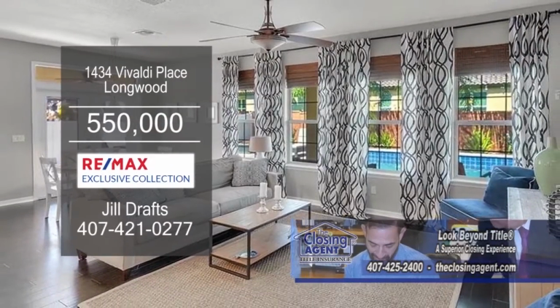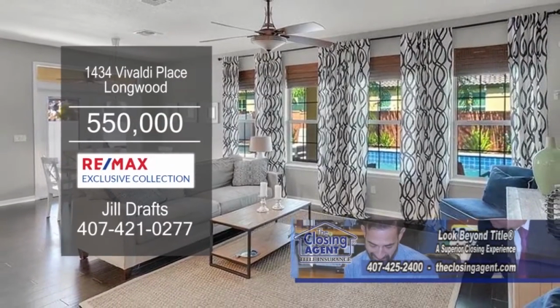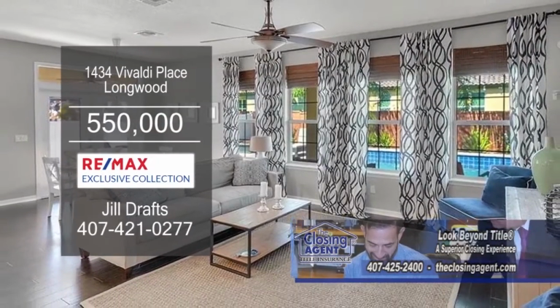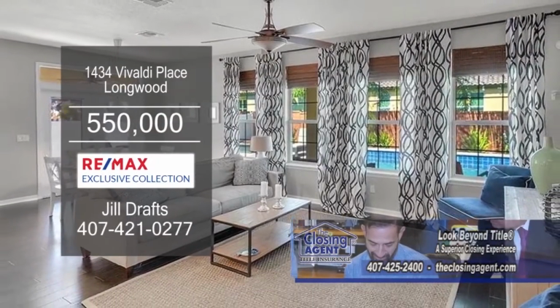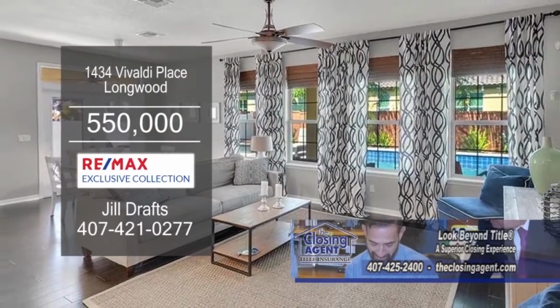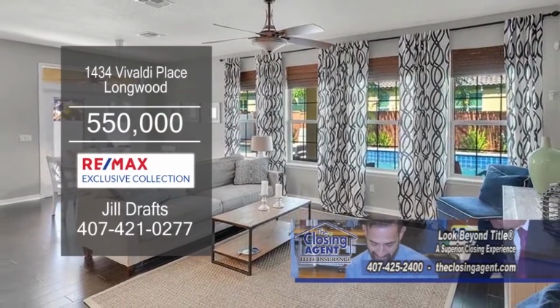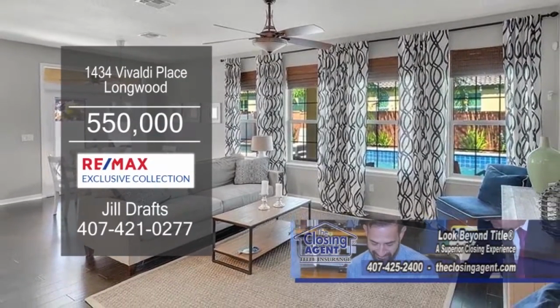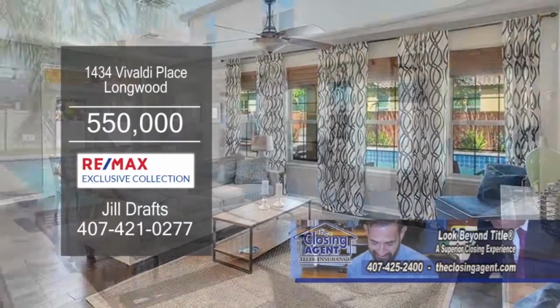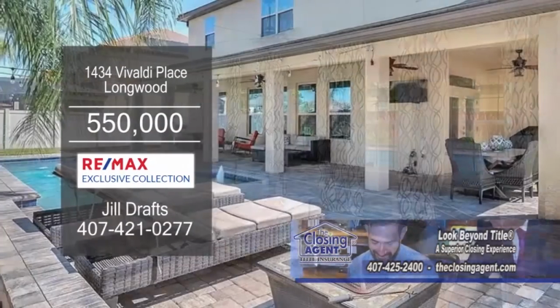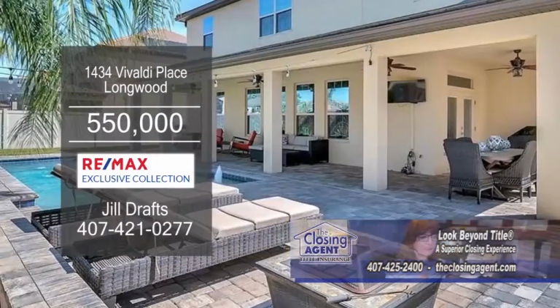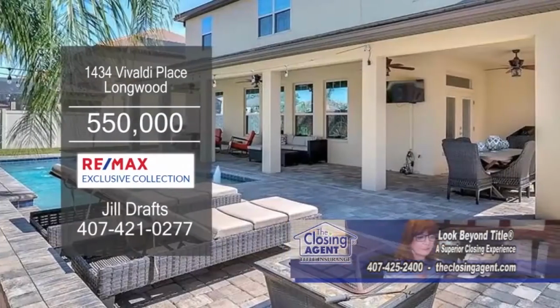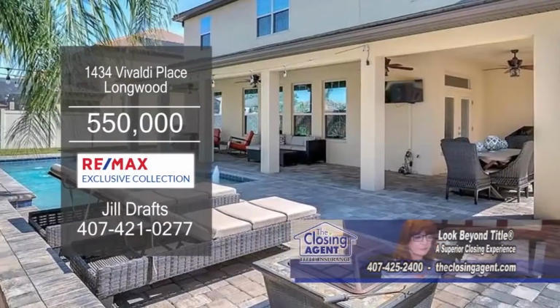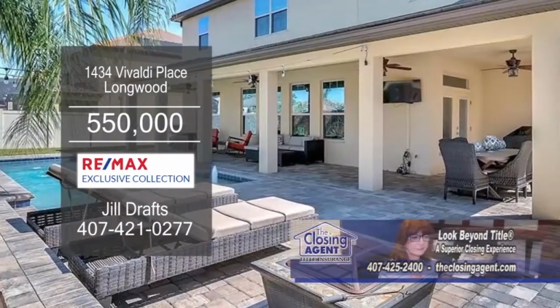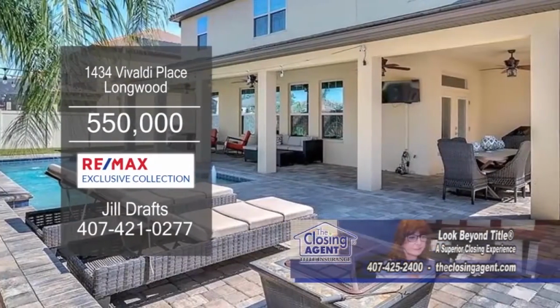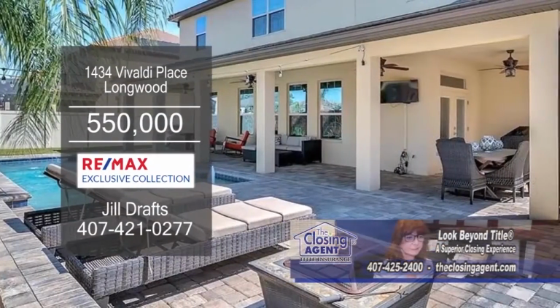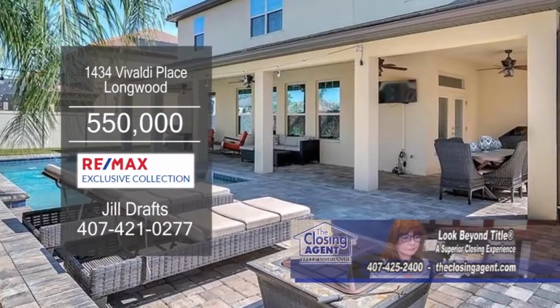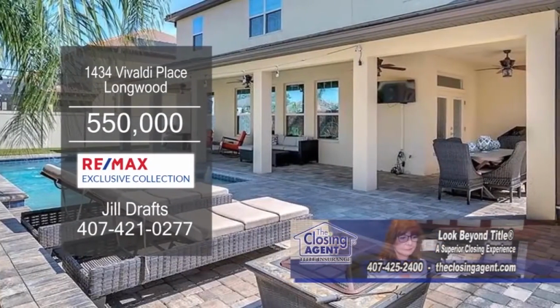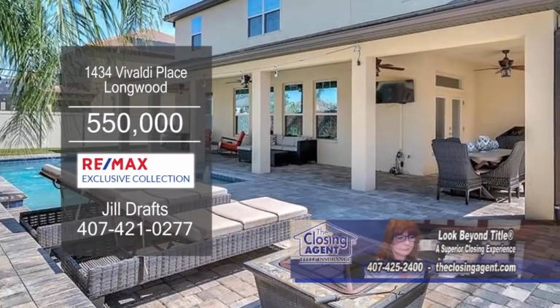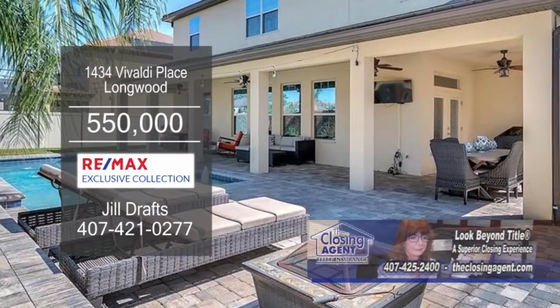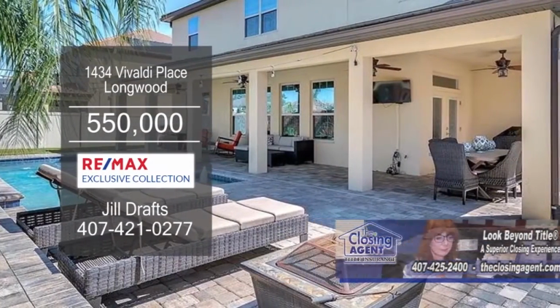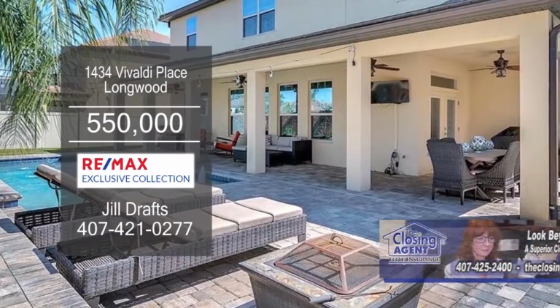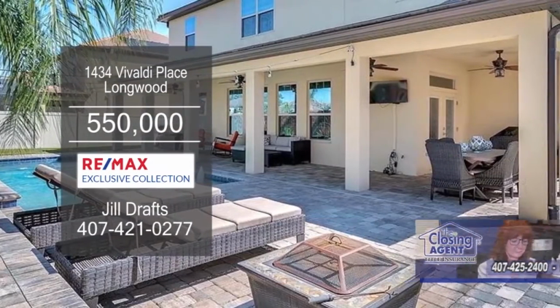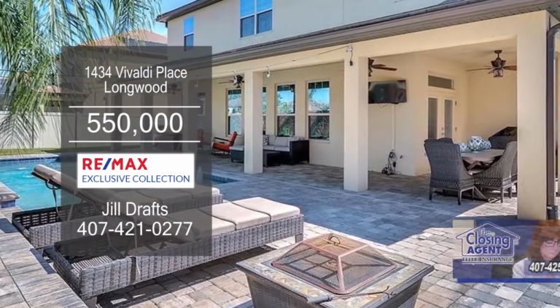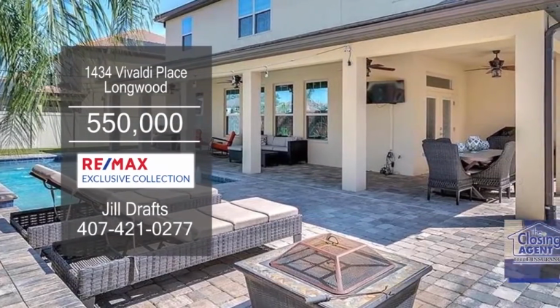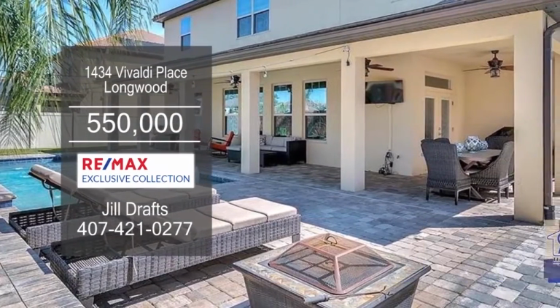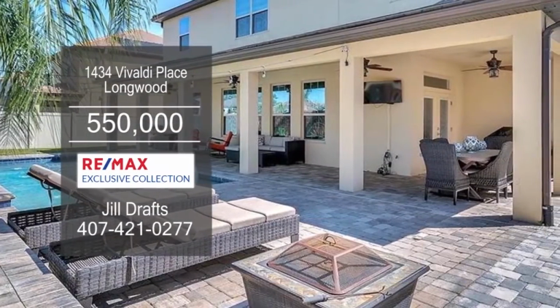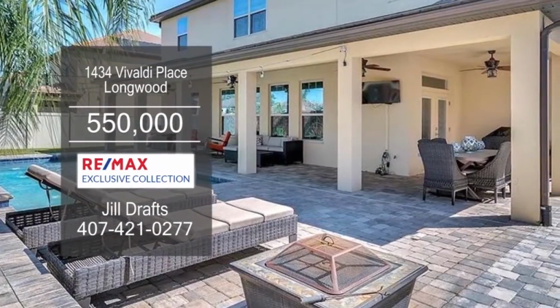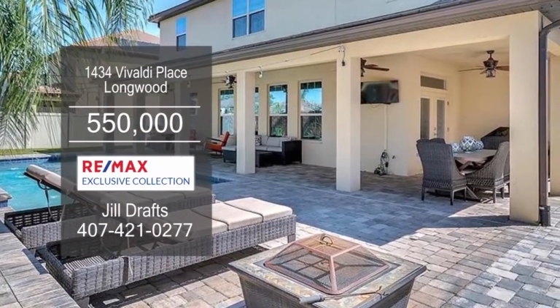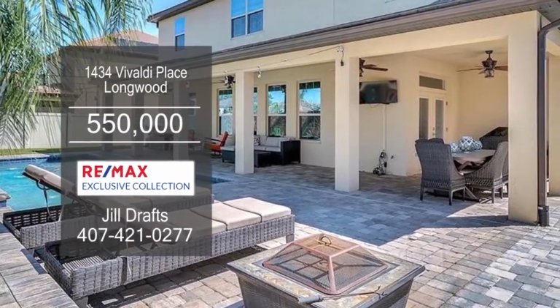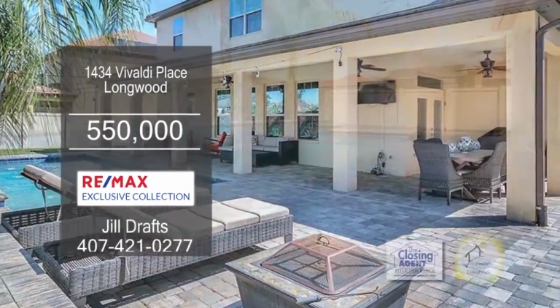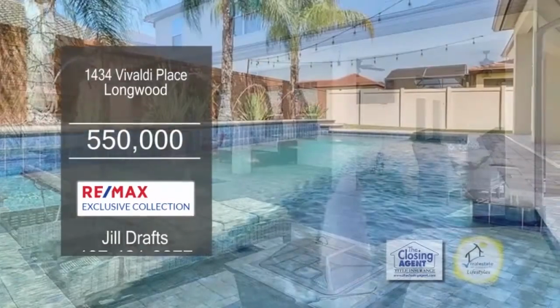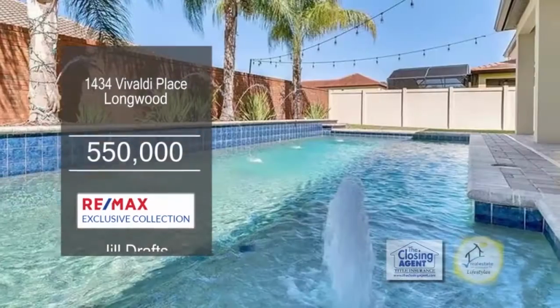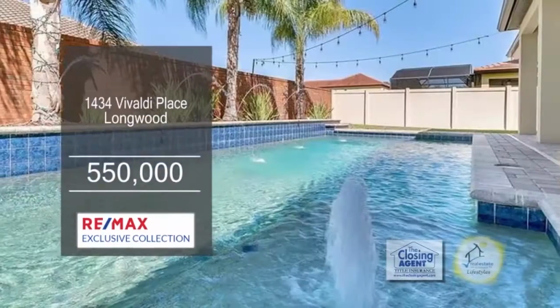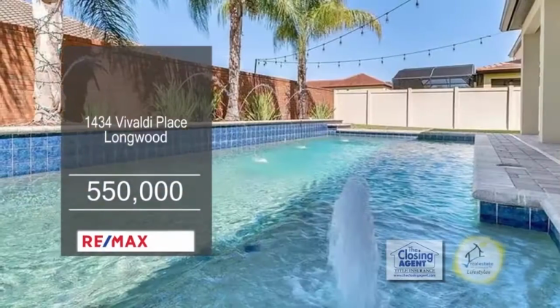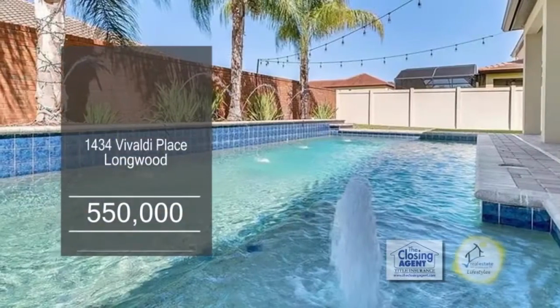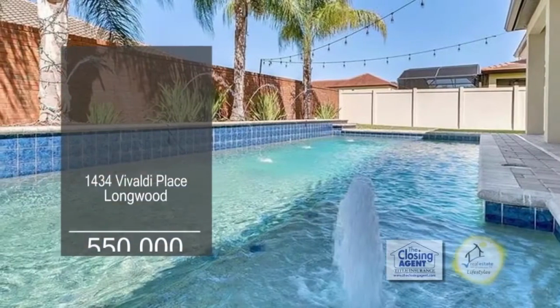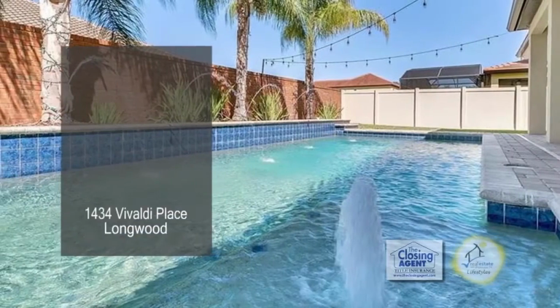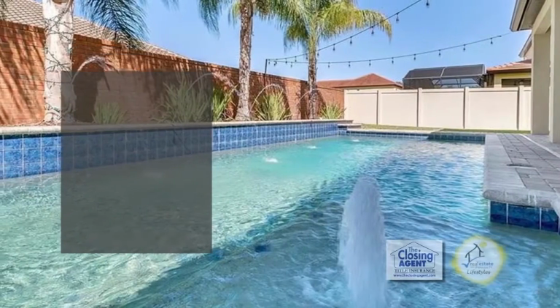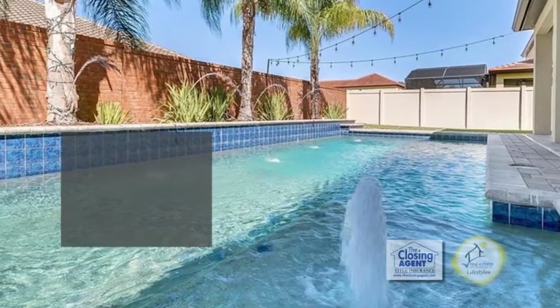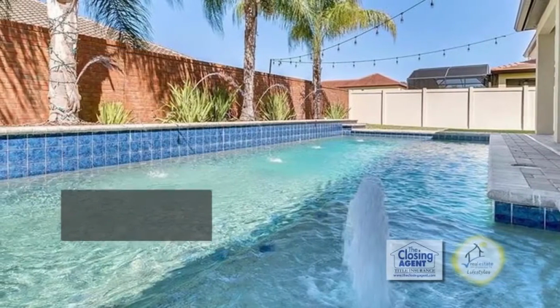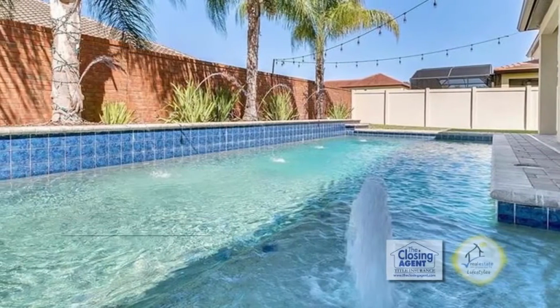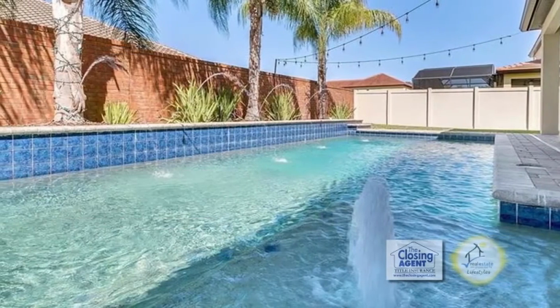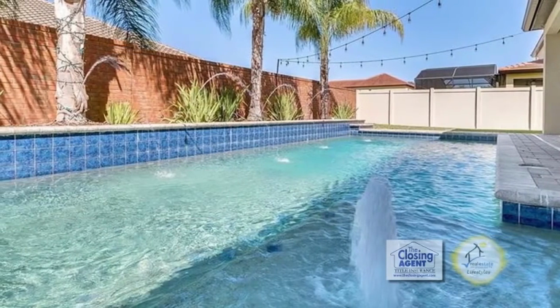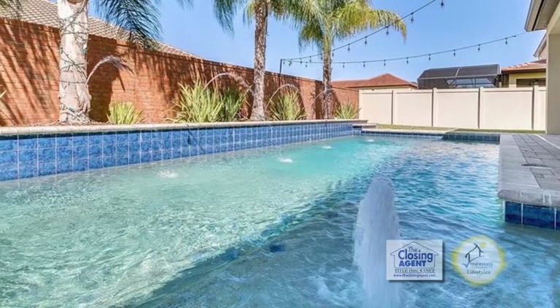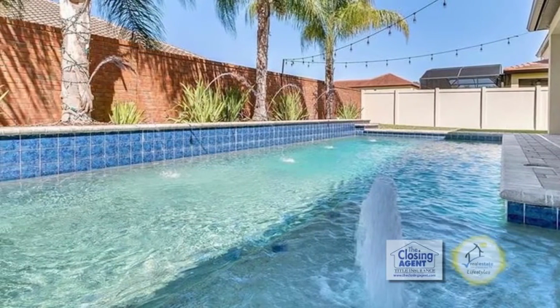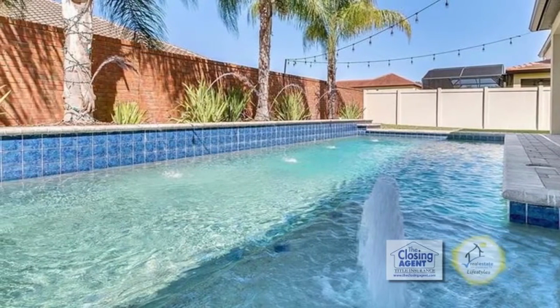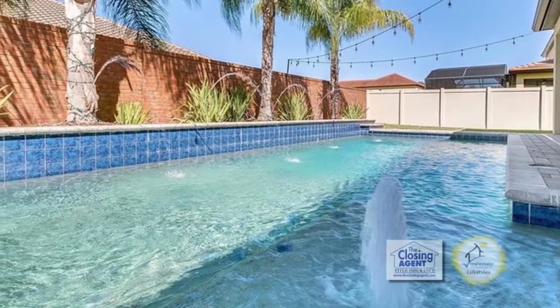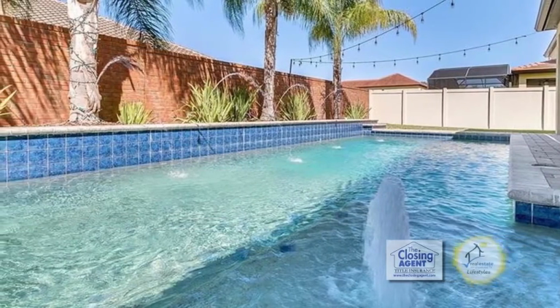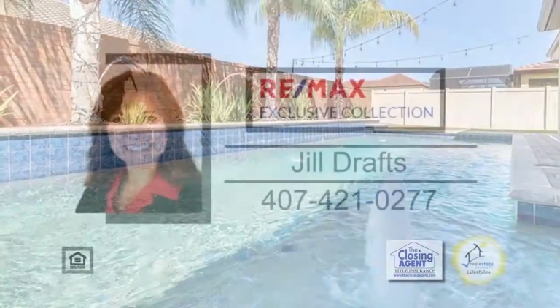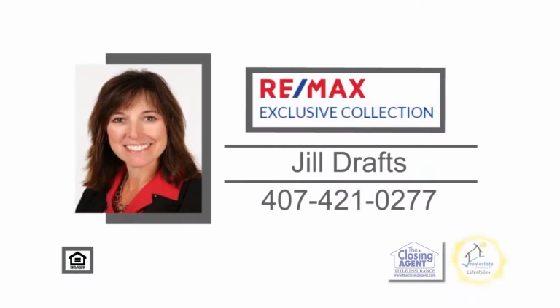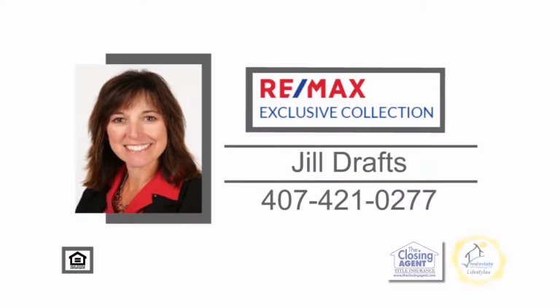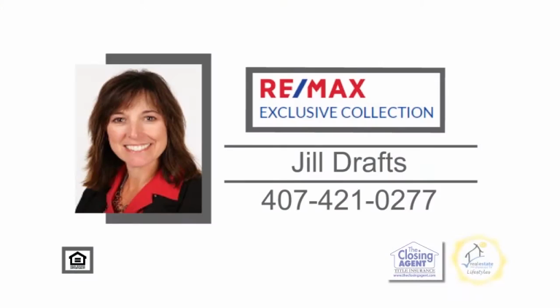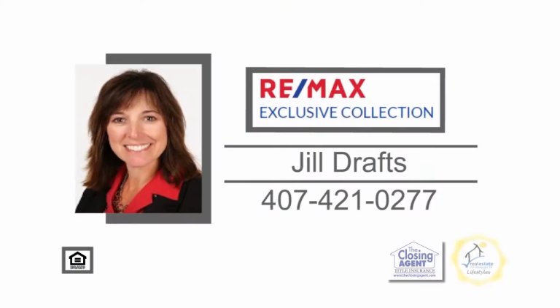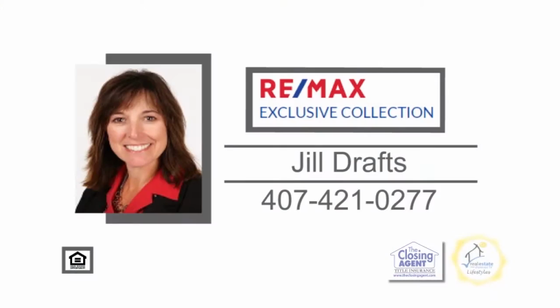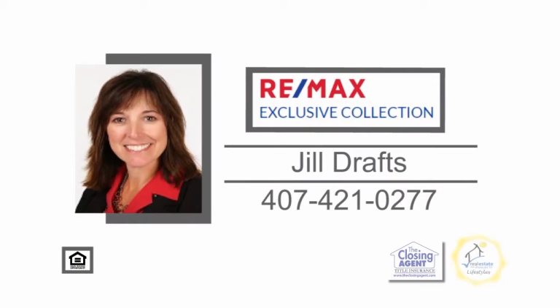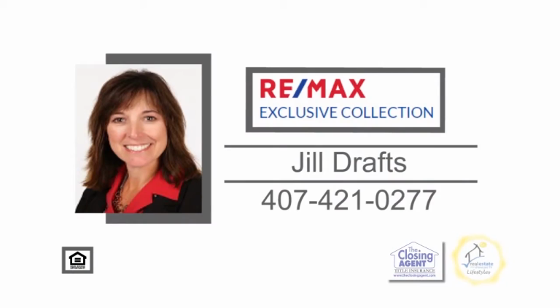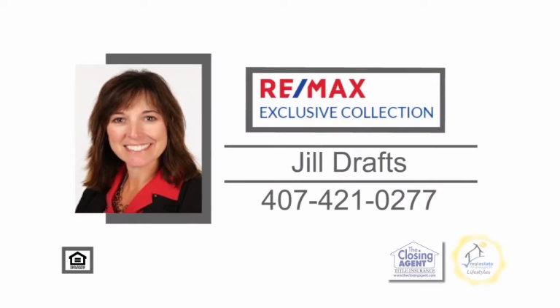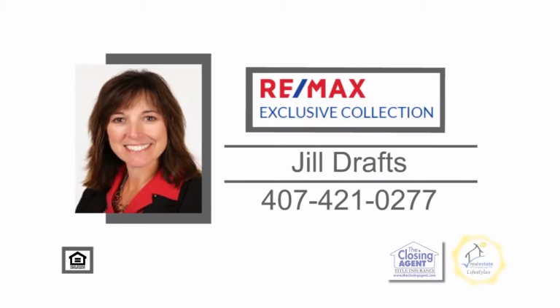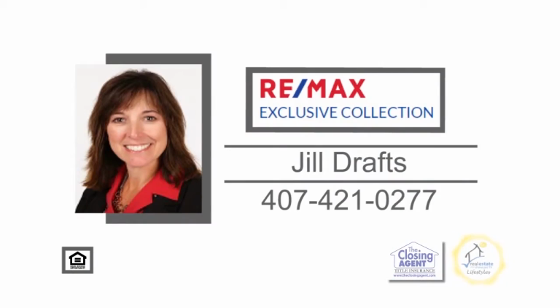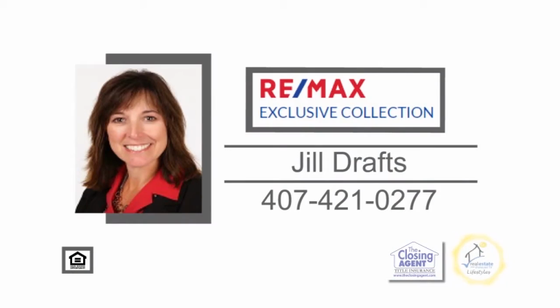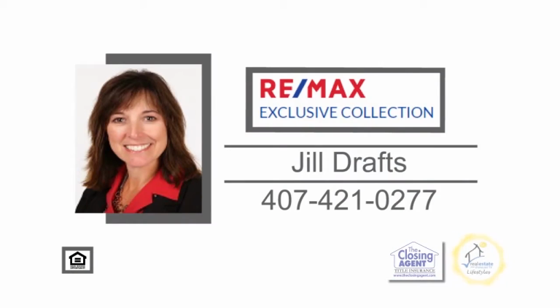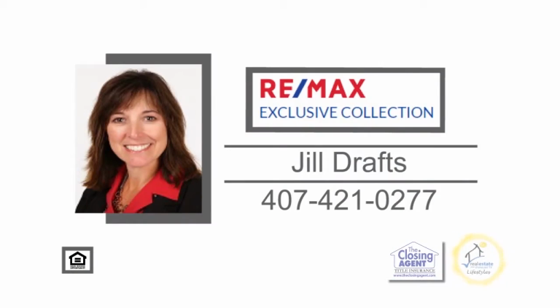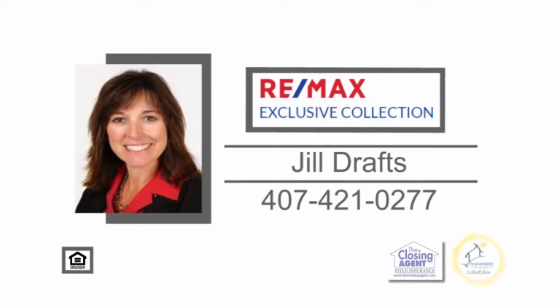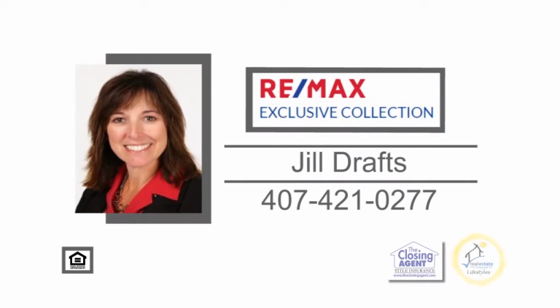Once outside, you'll find an extended paver pool deck overlooking the heated pool. For a private showing, contact Jill Drafts.